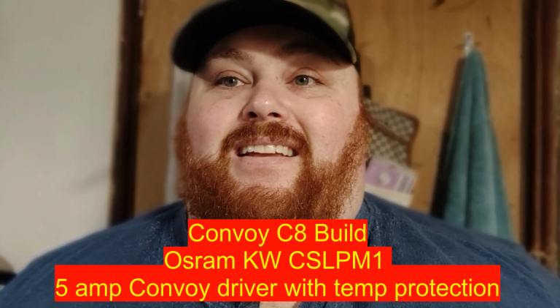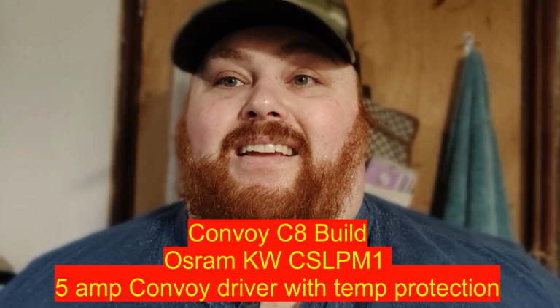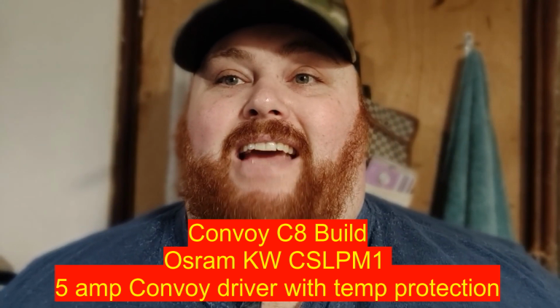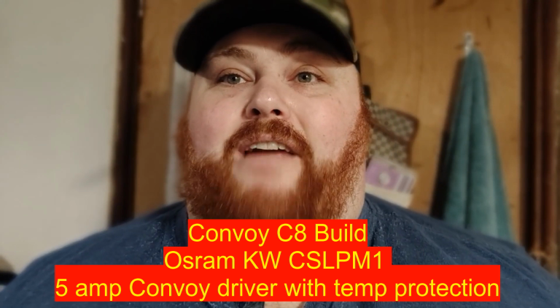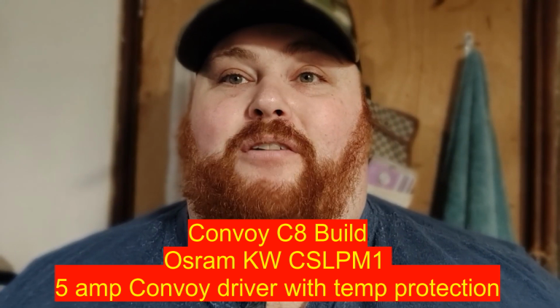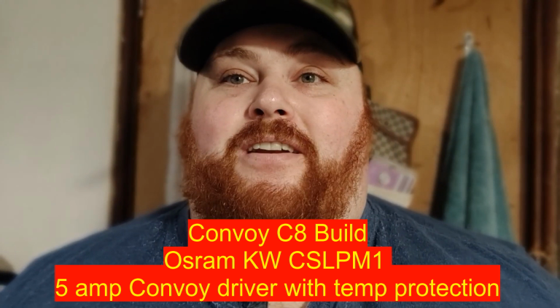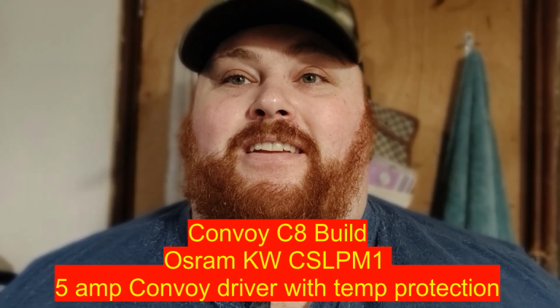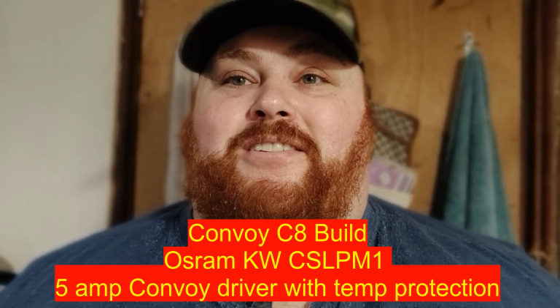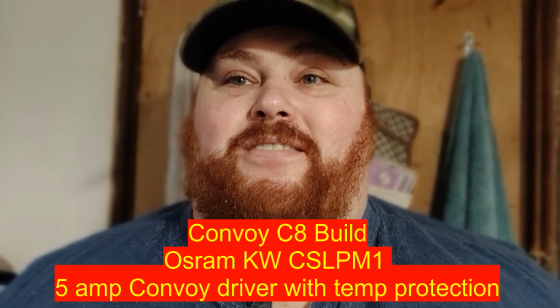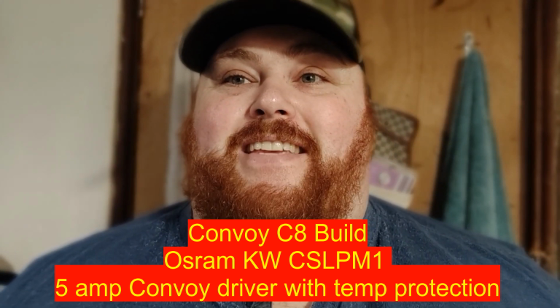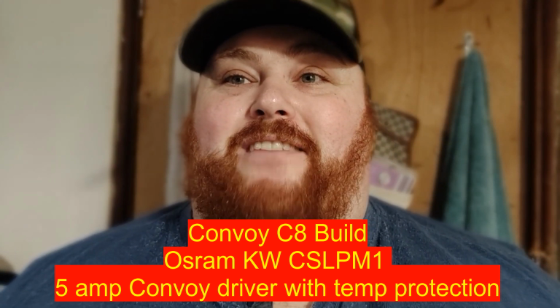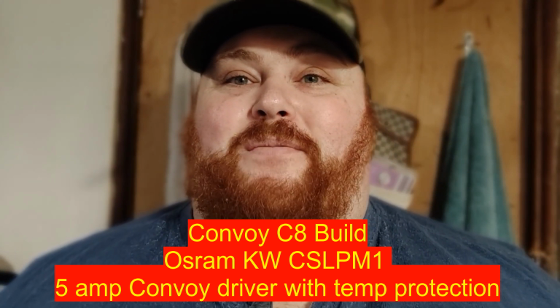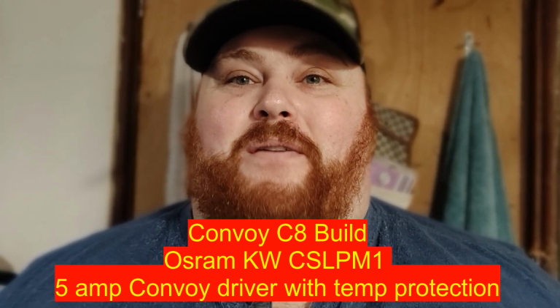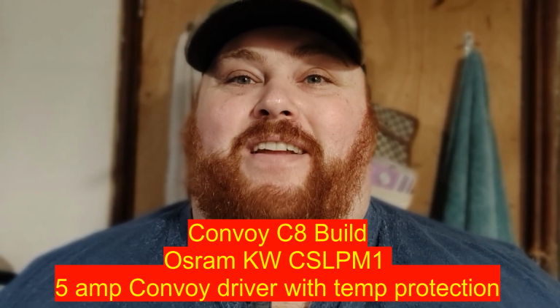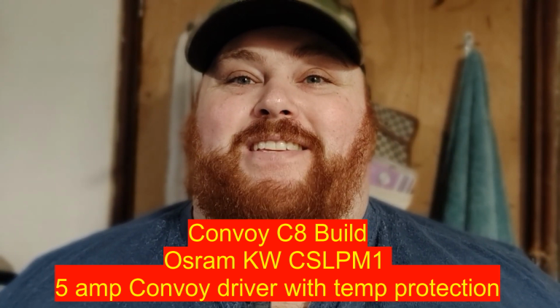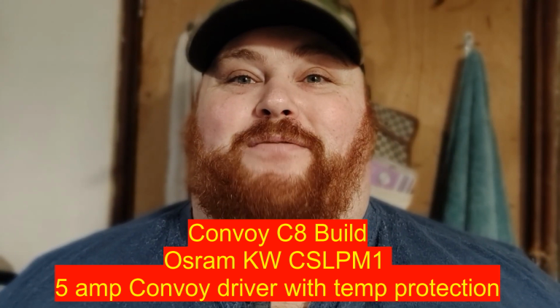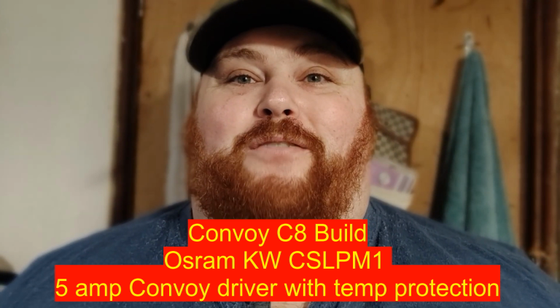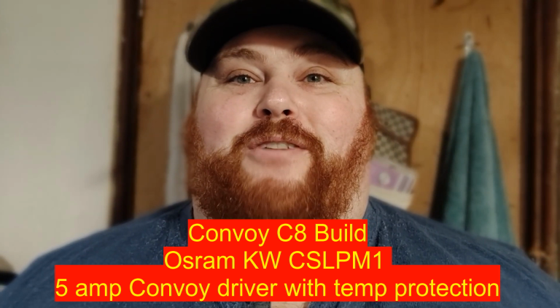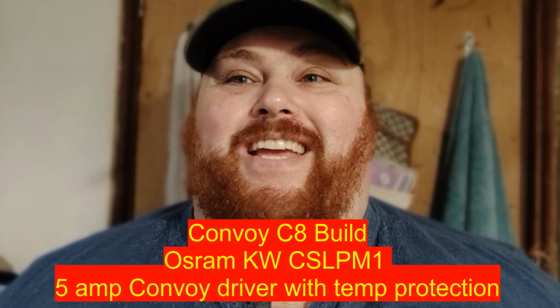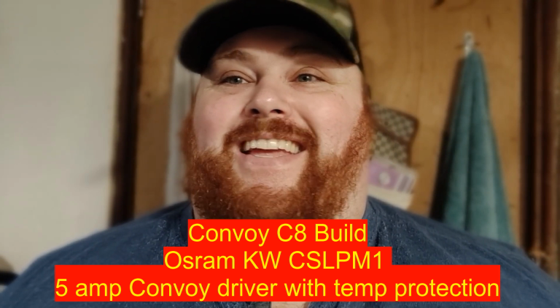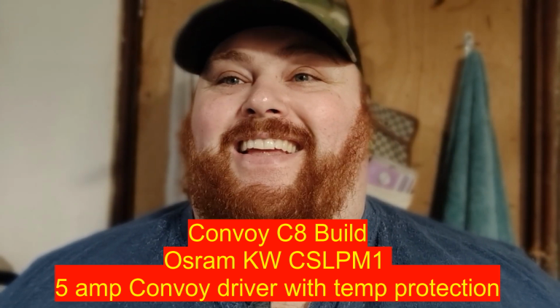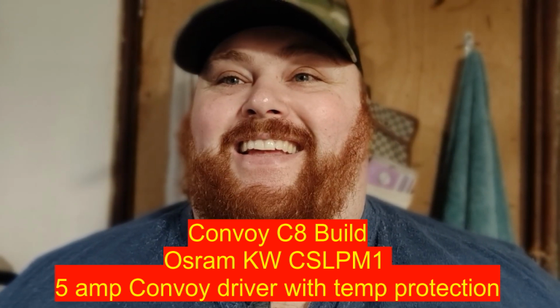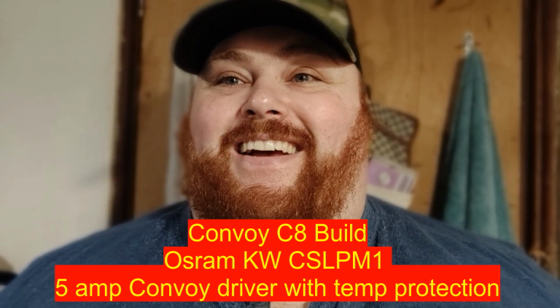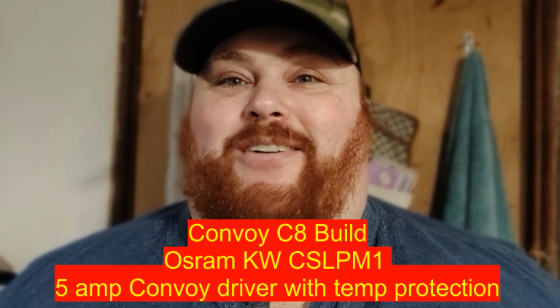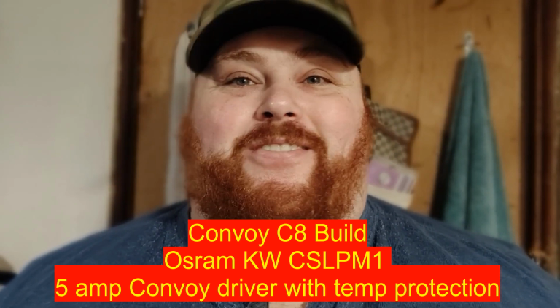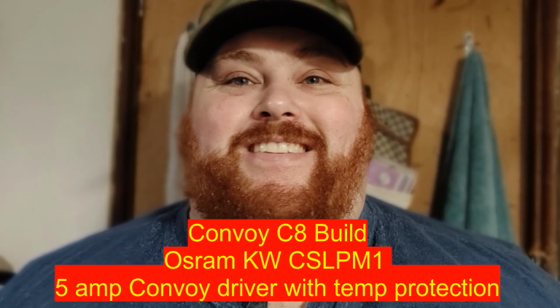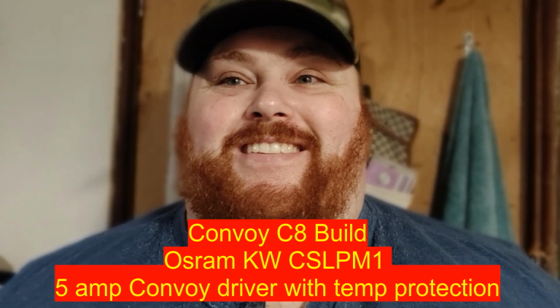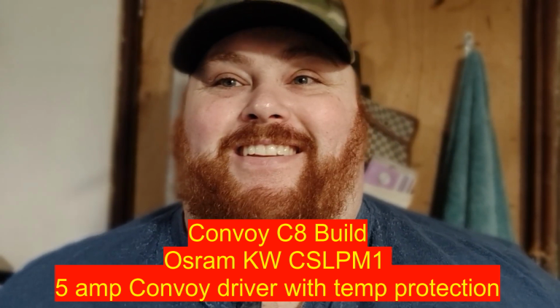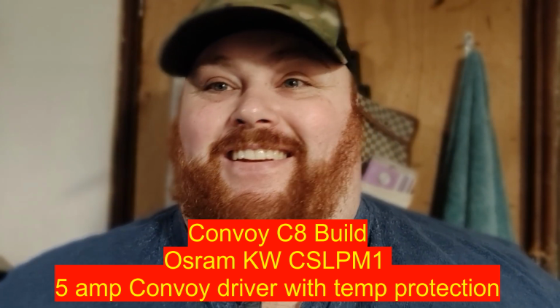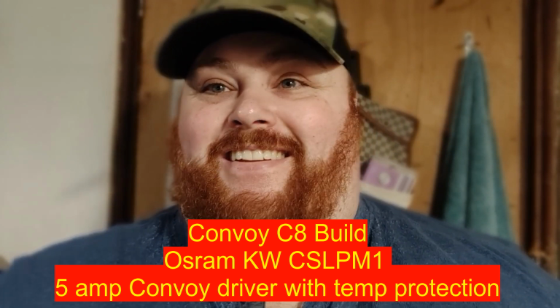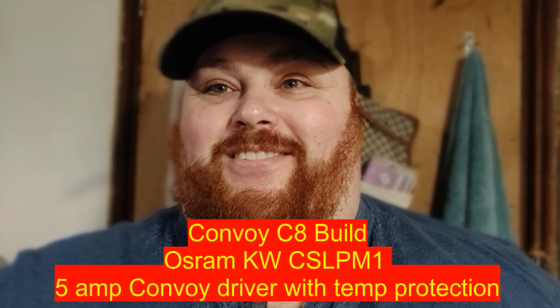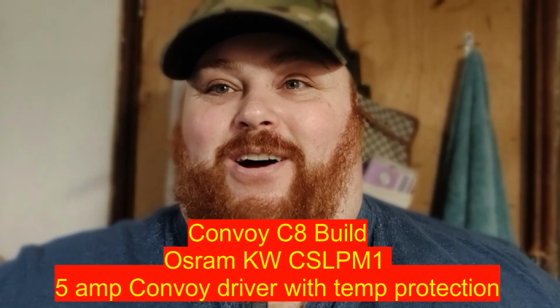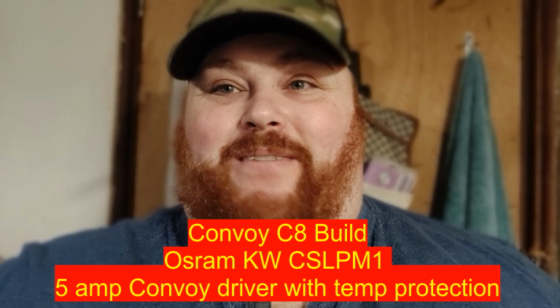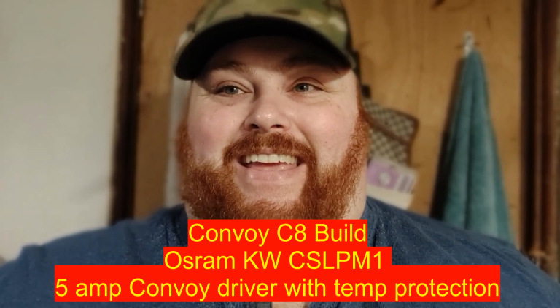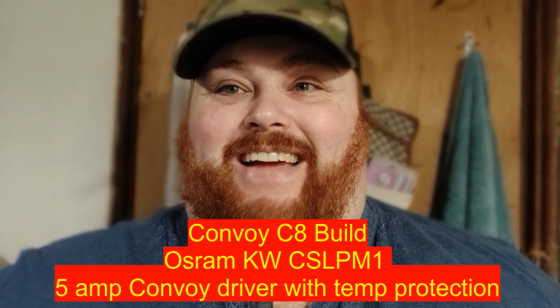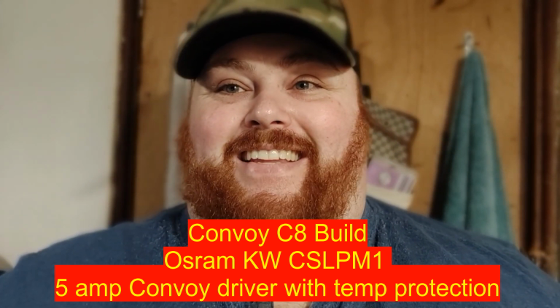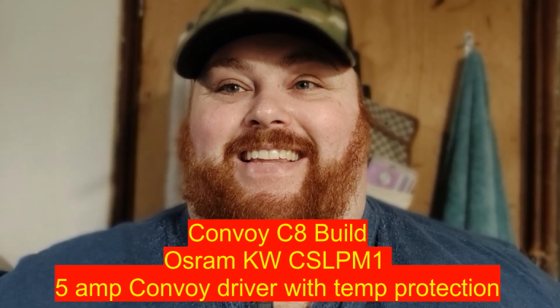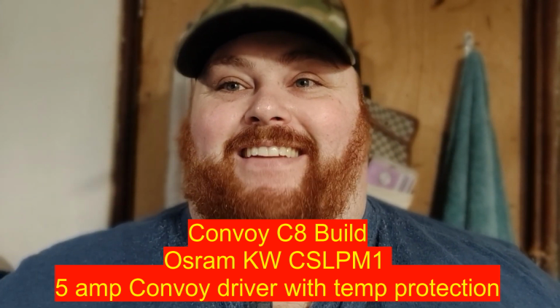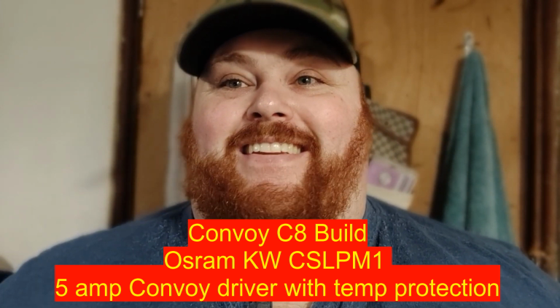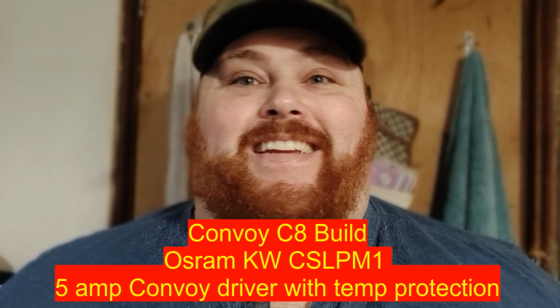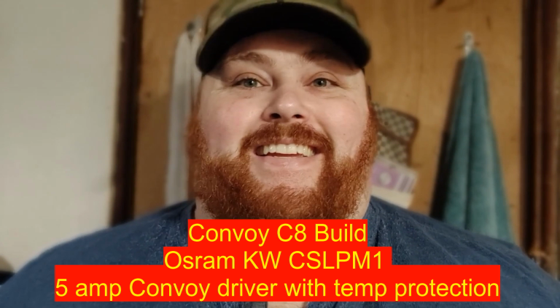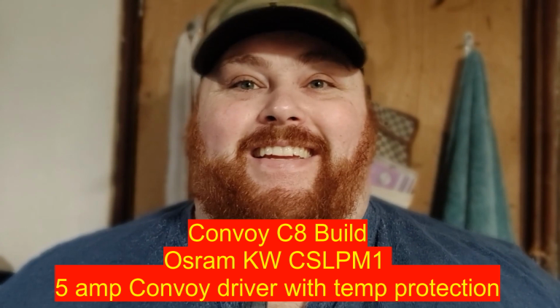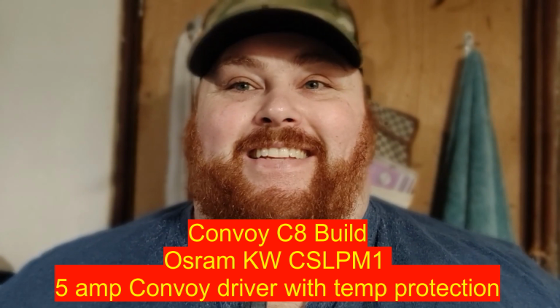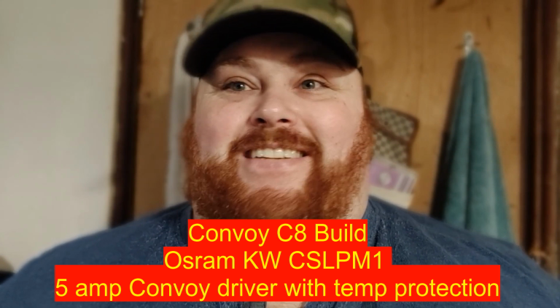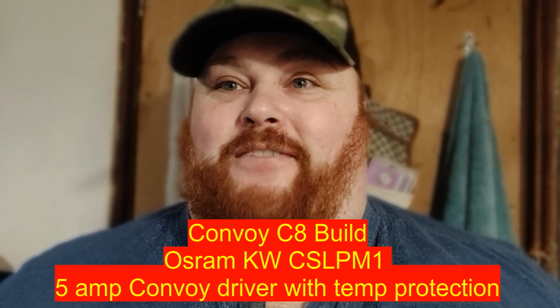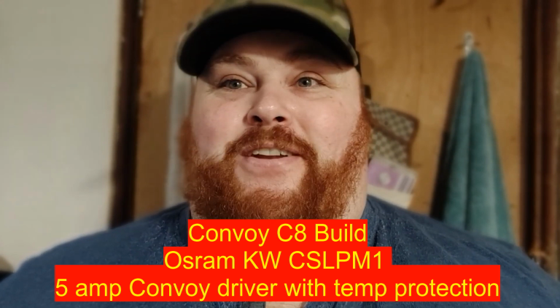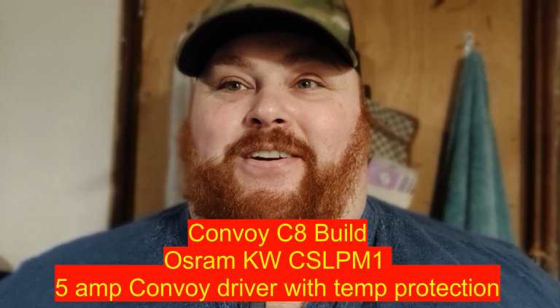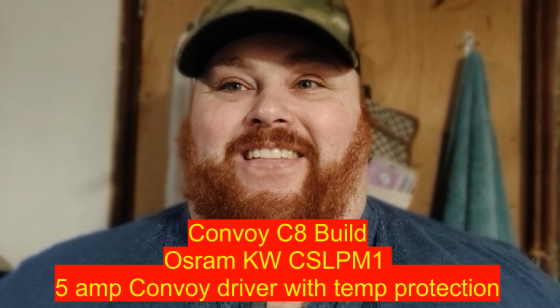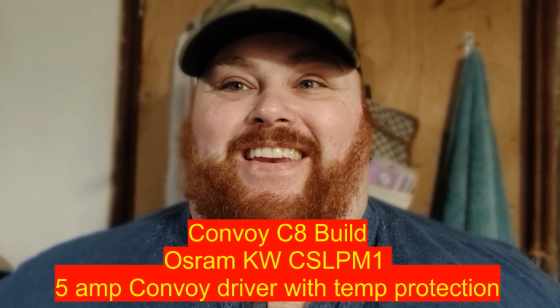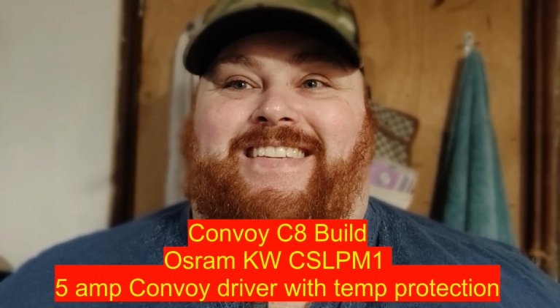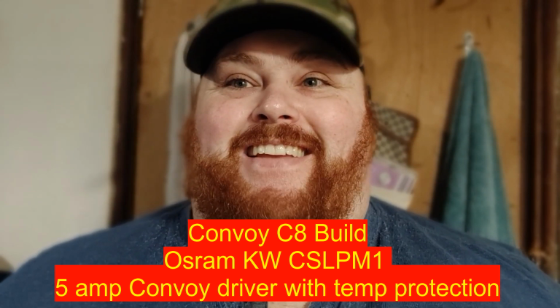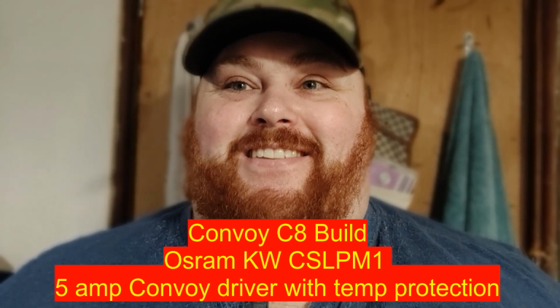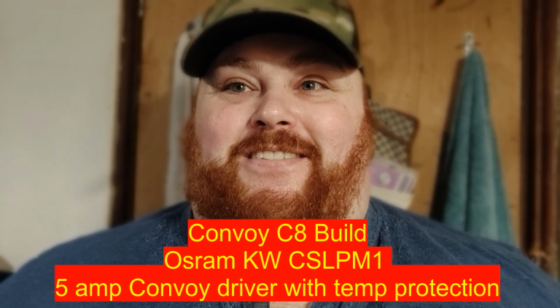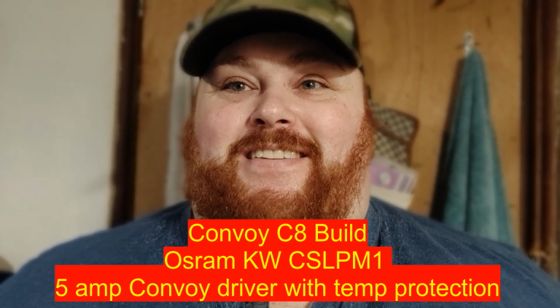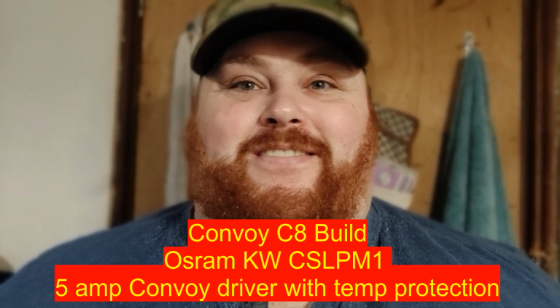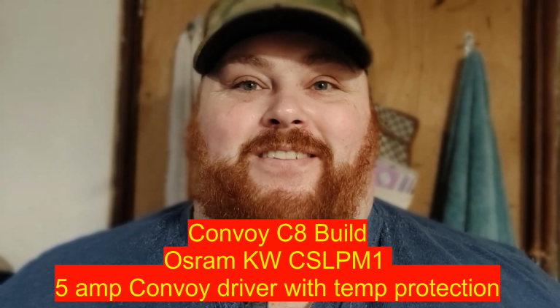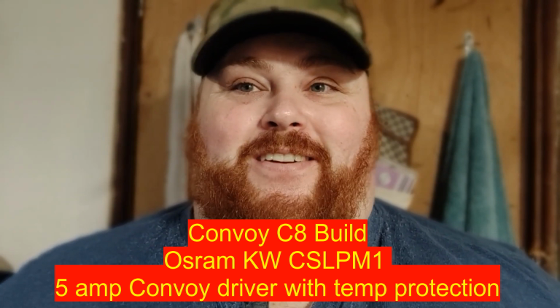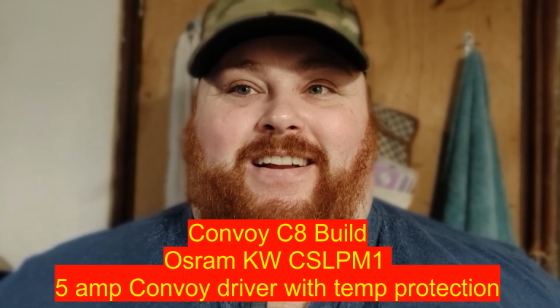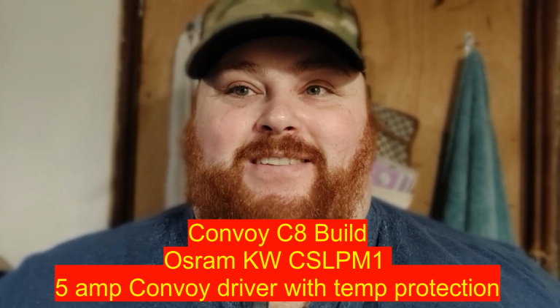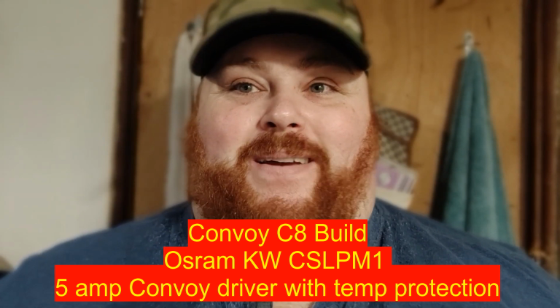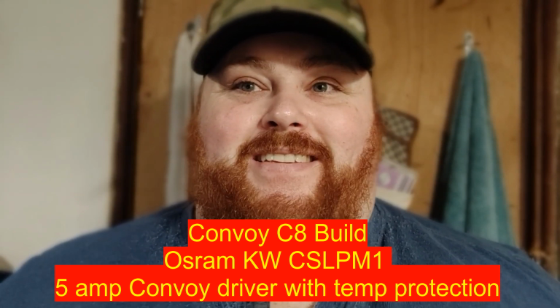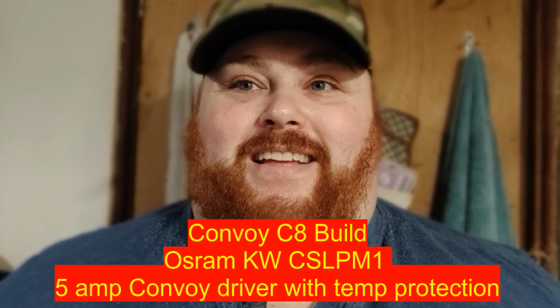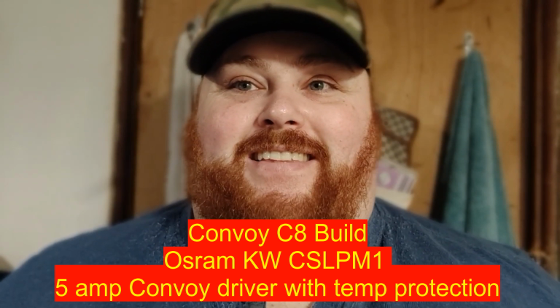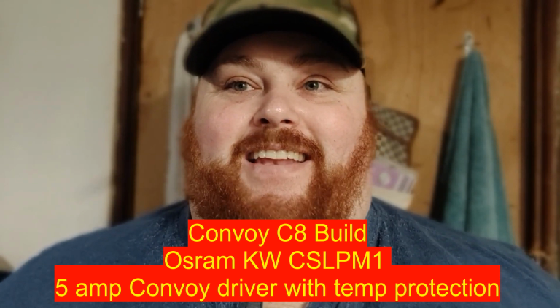Hey everyone, it's Chris here from Everyday Survival Gear. I'm not used to the countdown timer — I've only got 30 seconds to do this intro and I just wasted like 10.